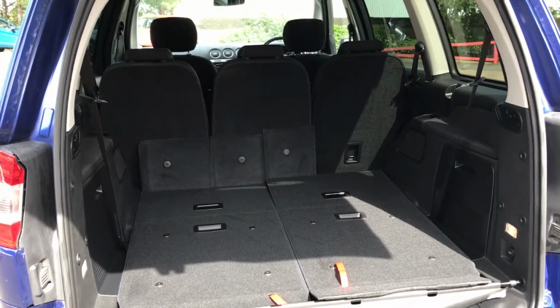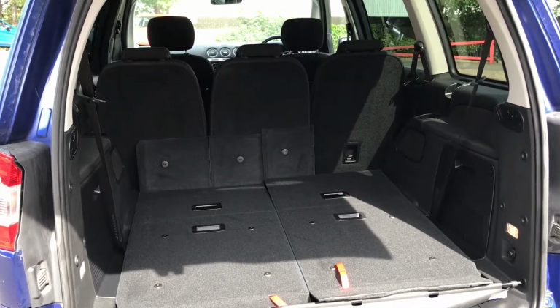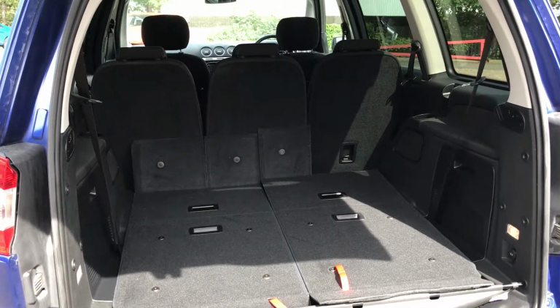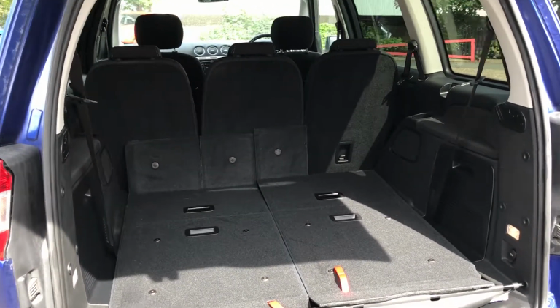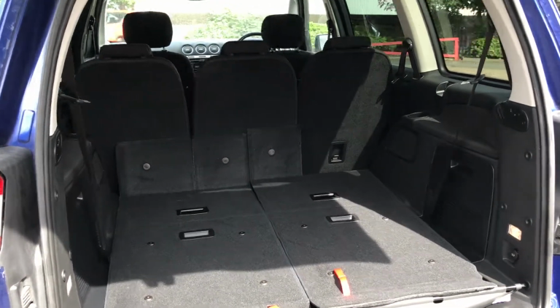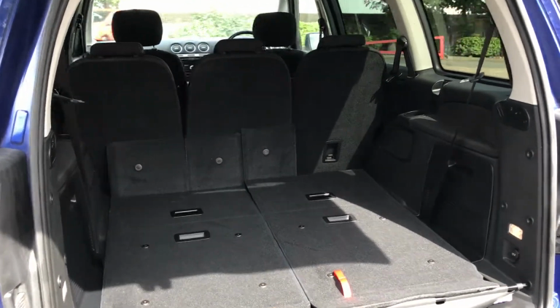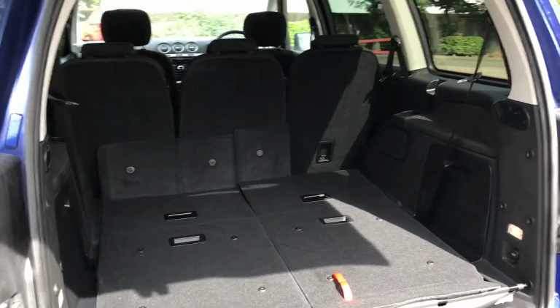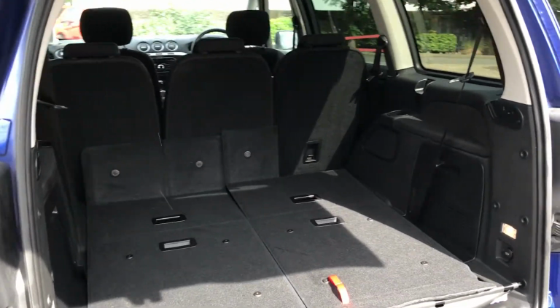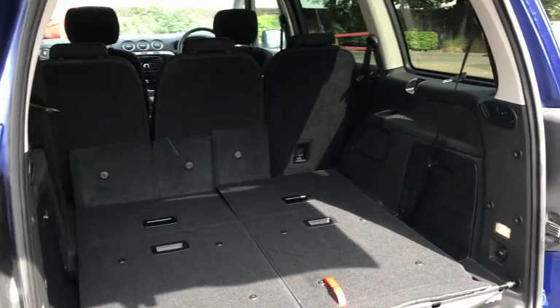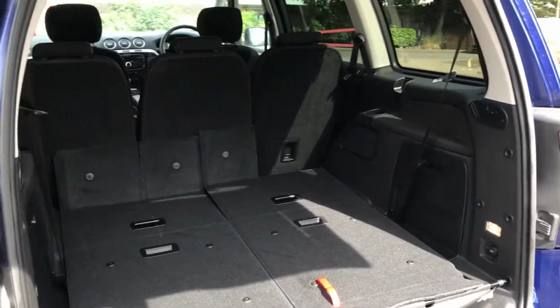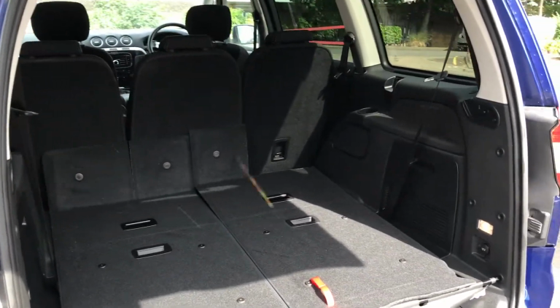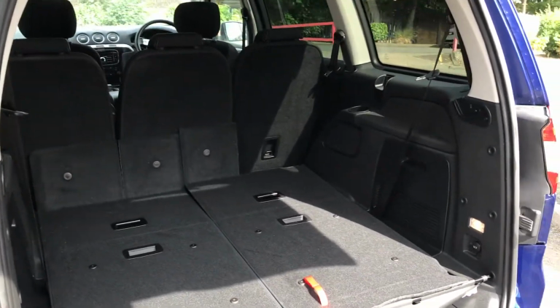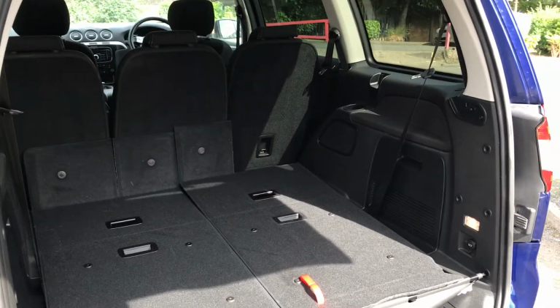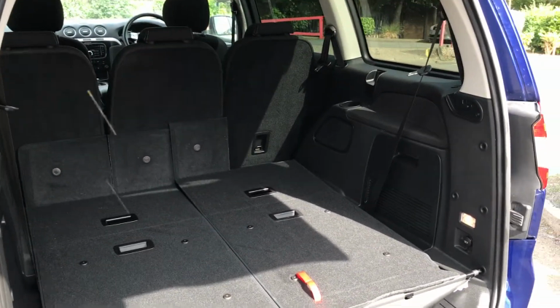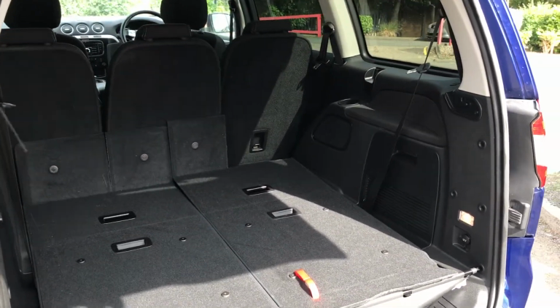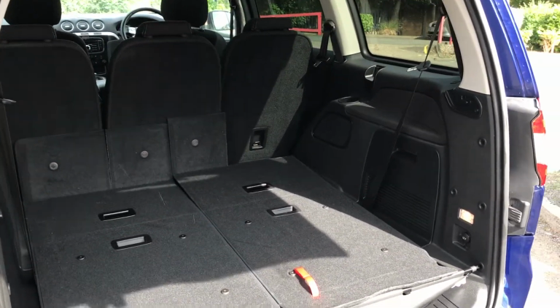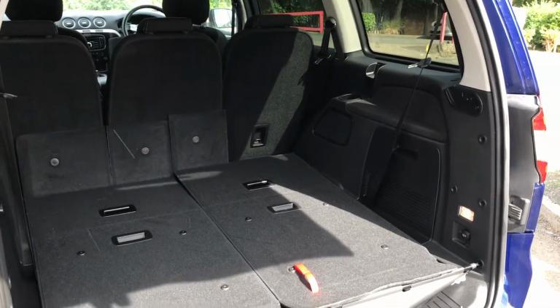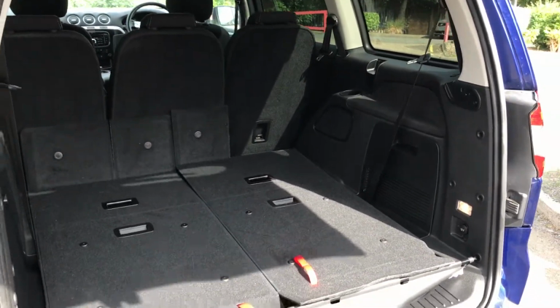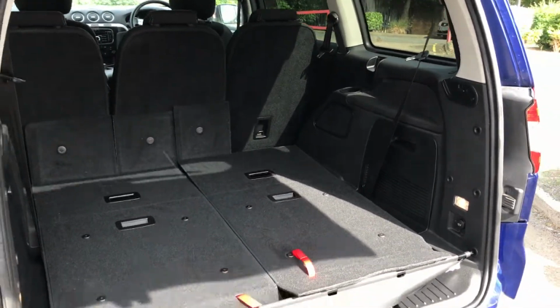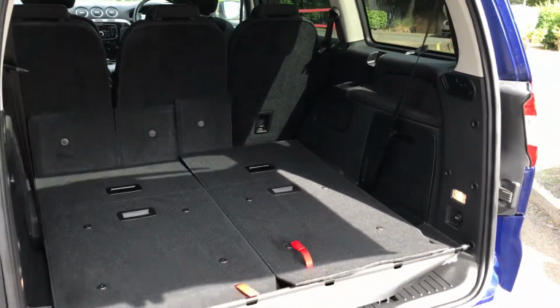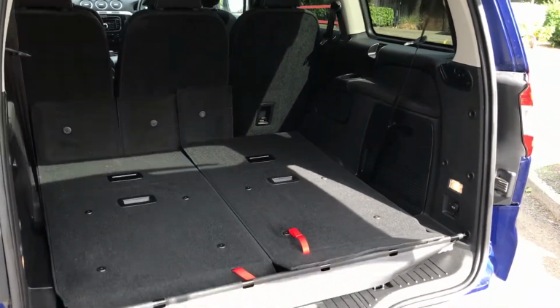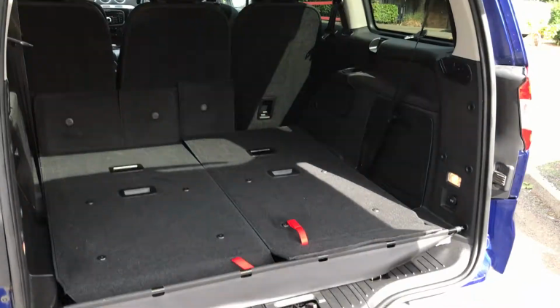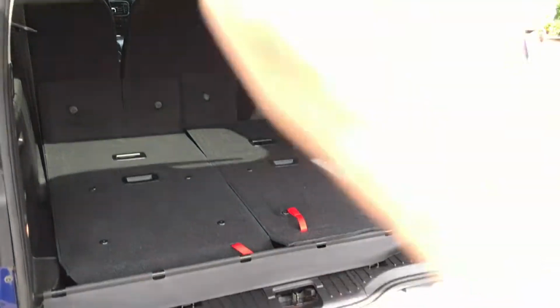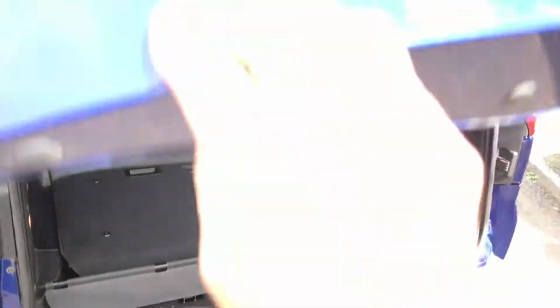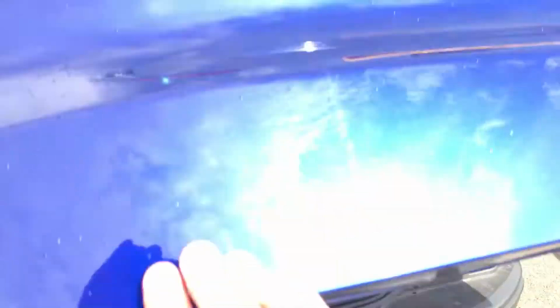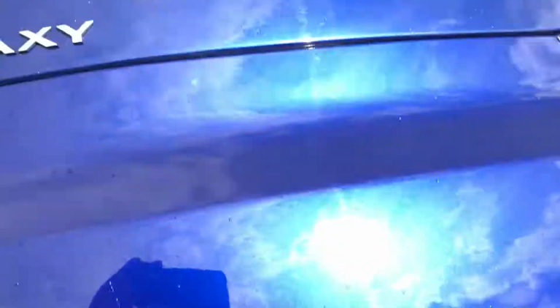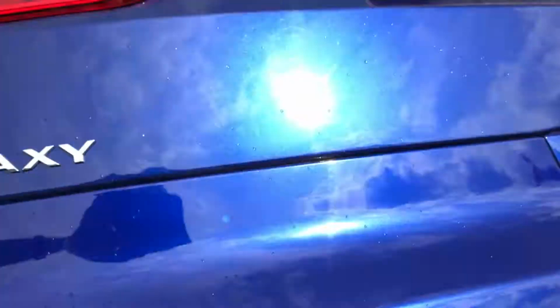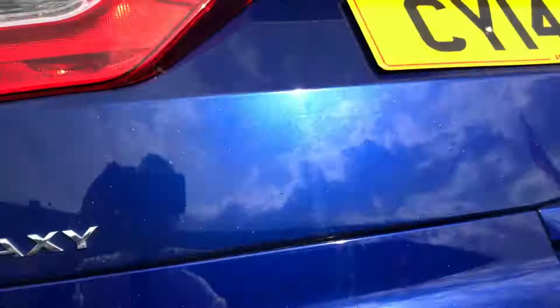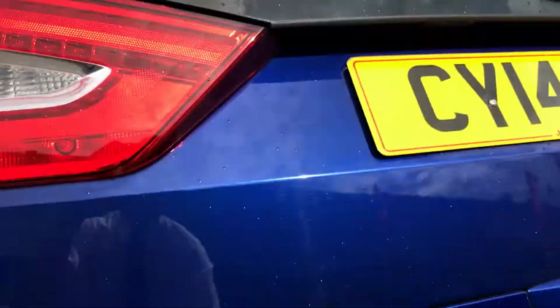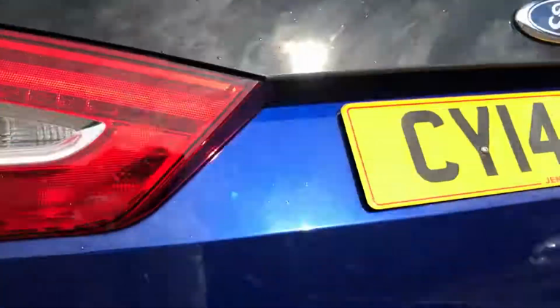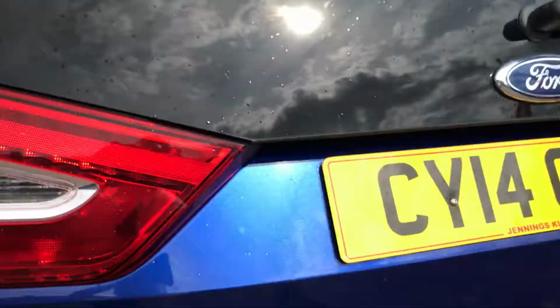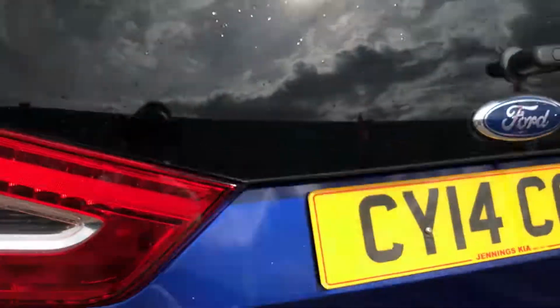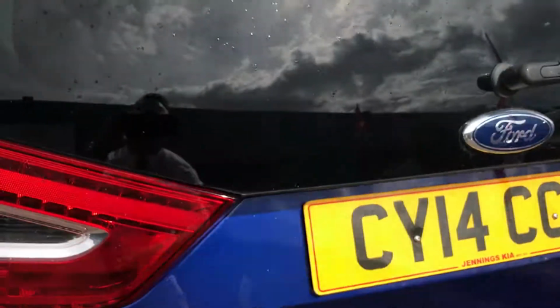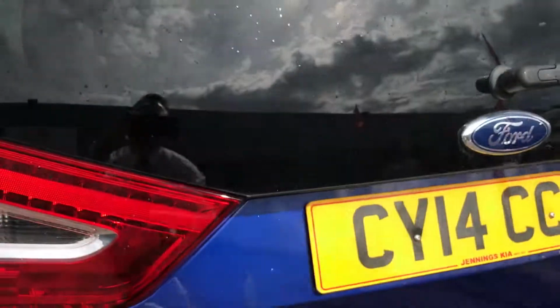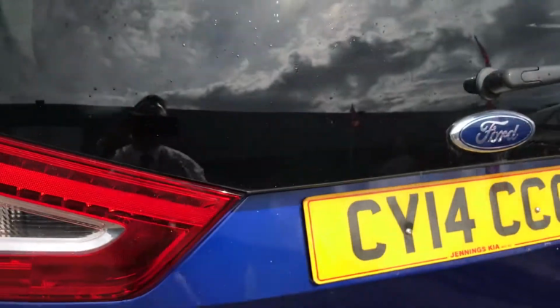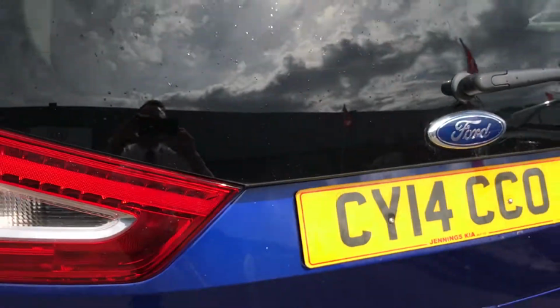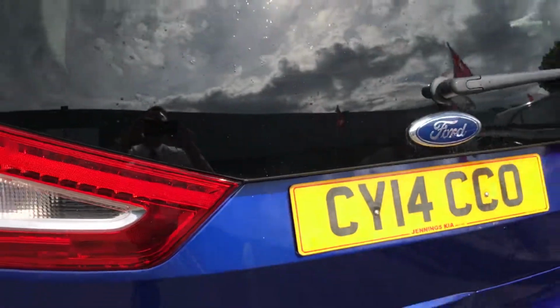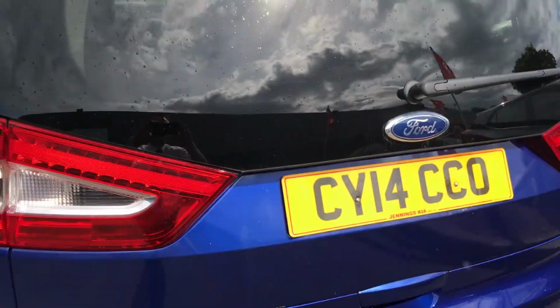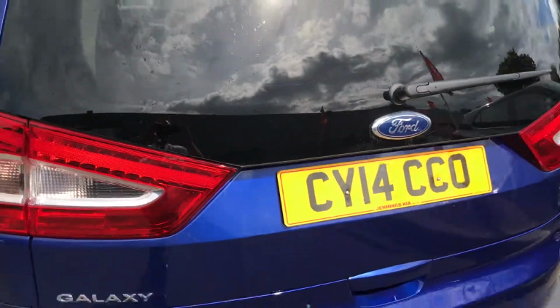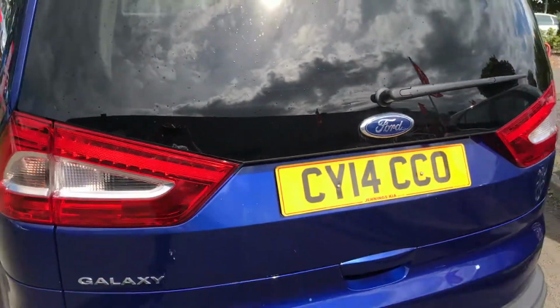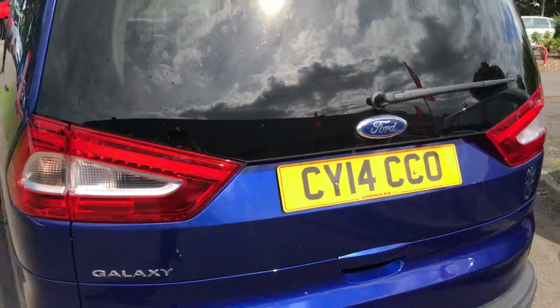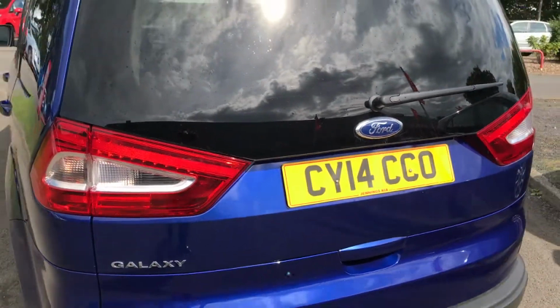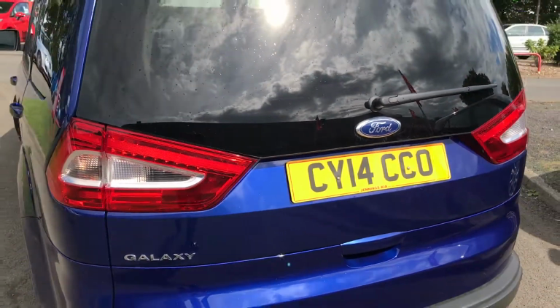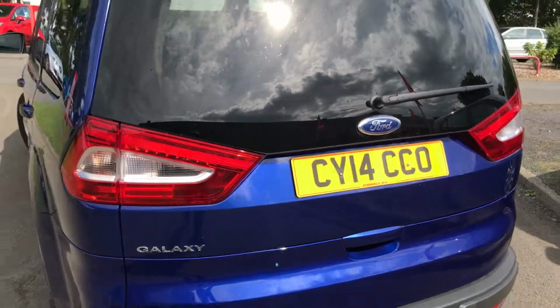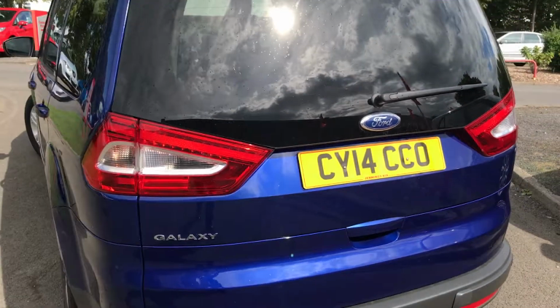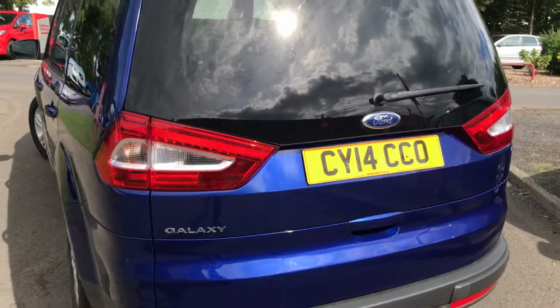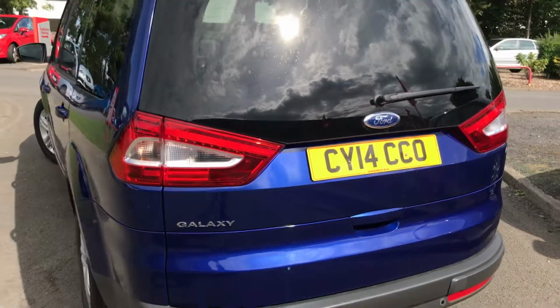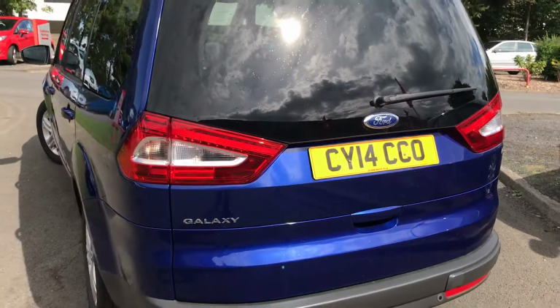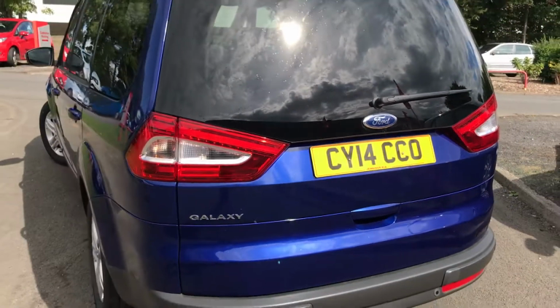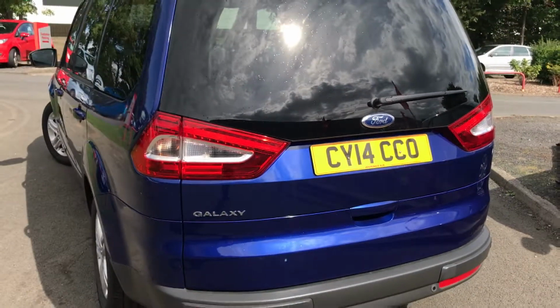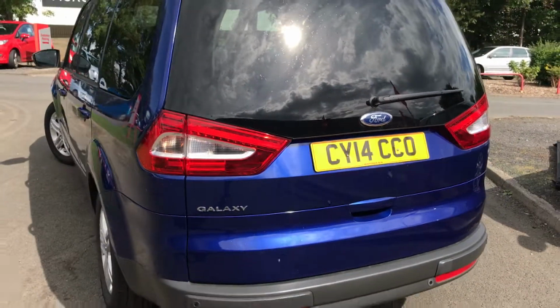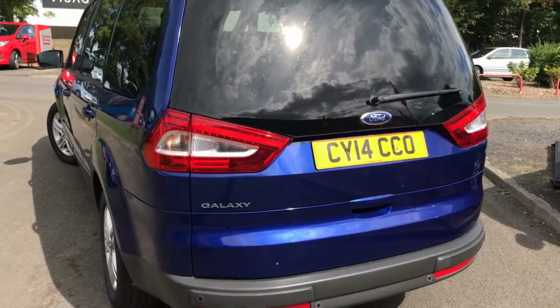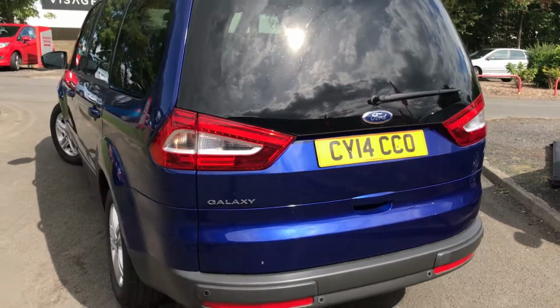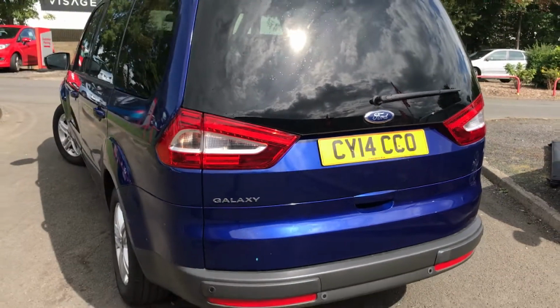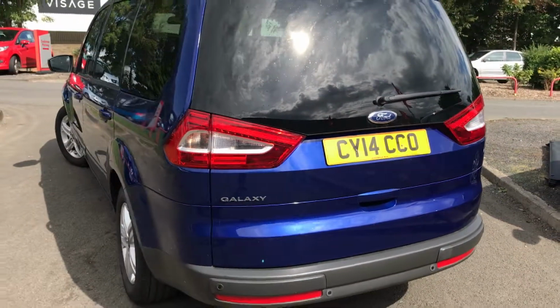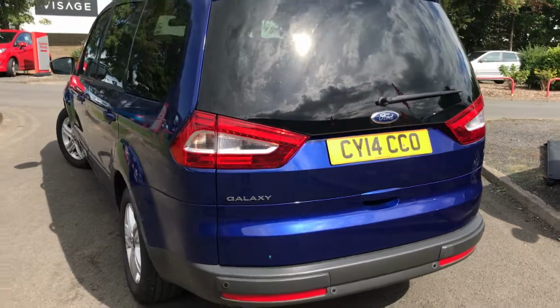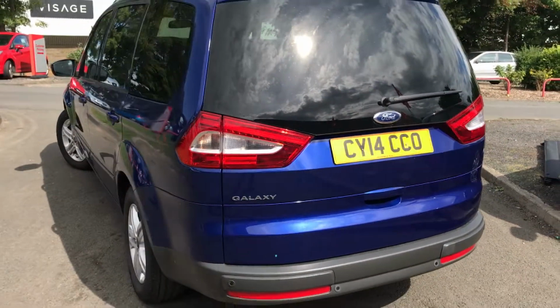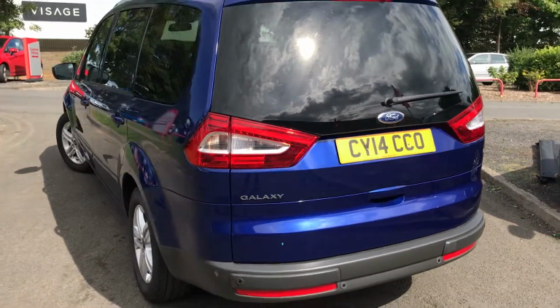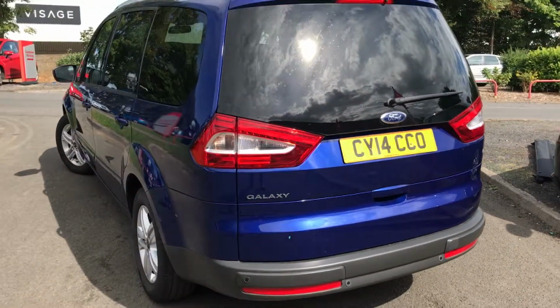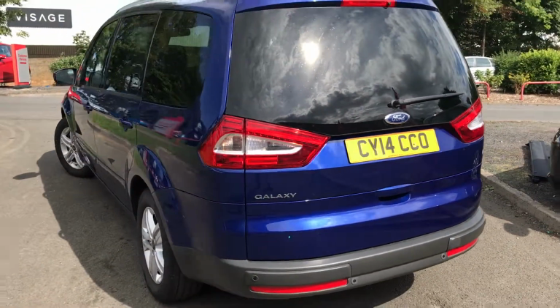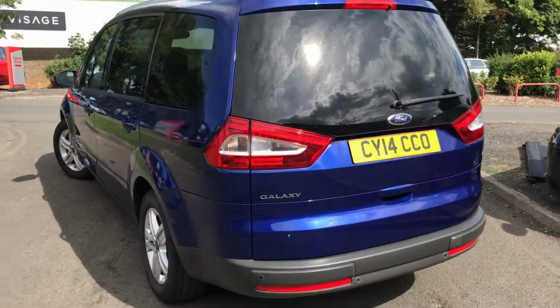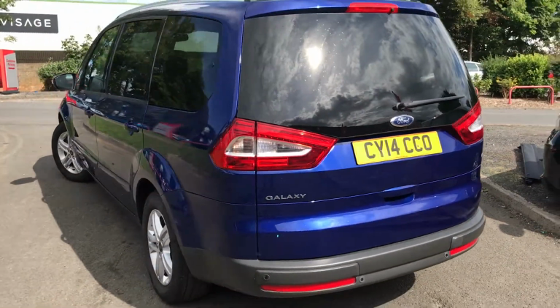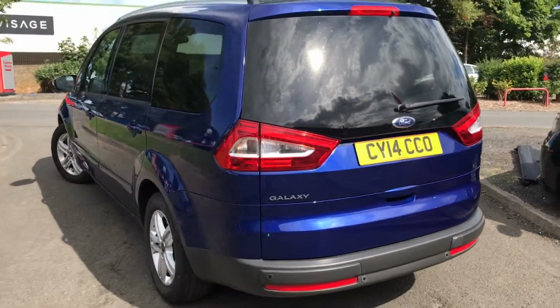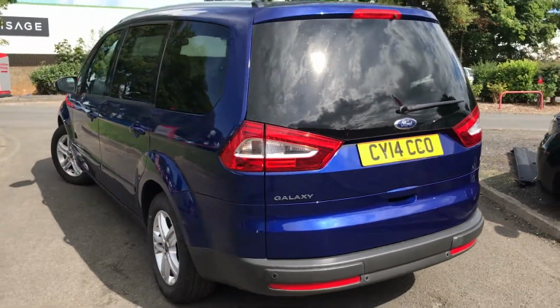So for more information on this car, or to book a test drive, come and see us down here at Jennings Kia, Washington.